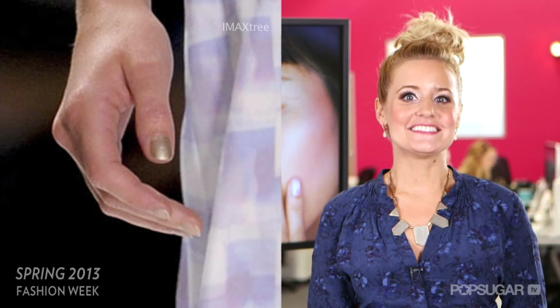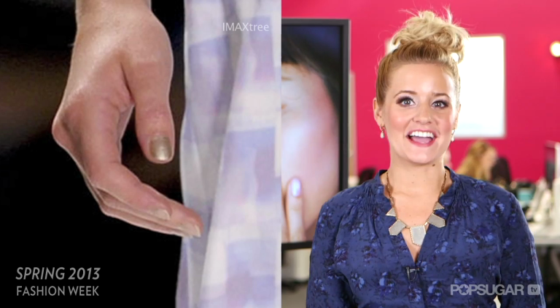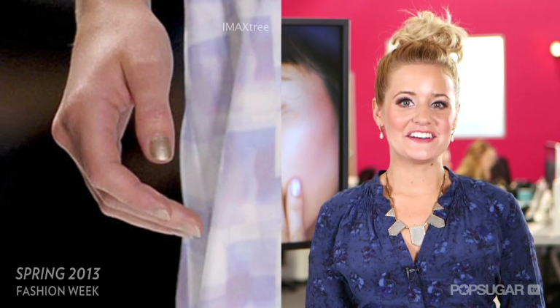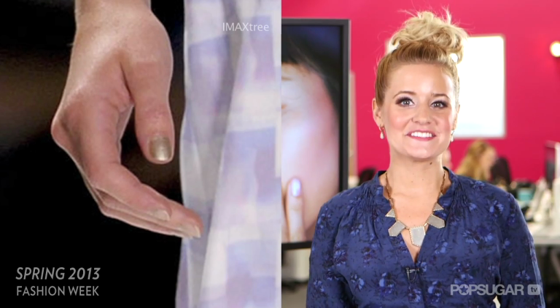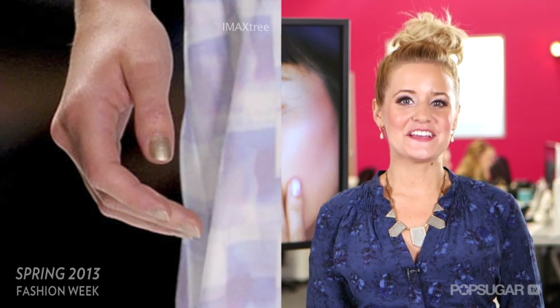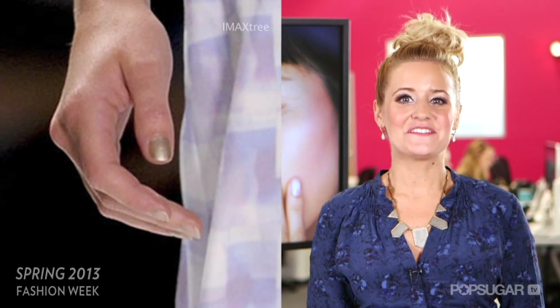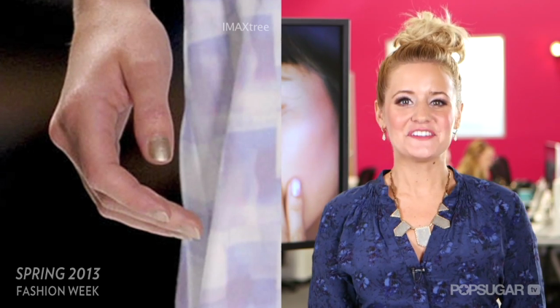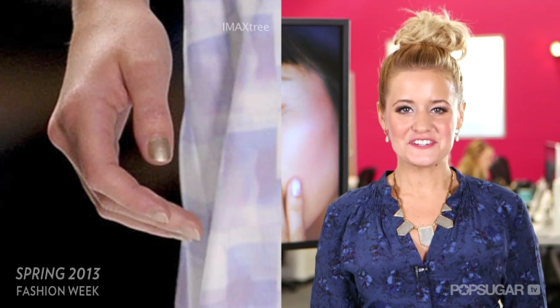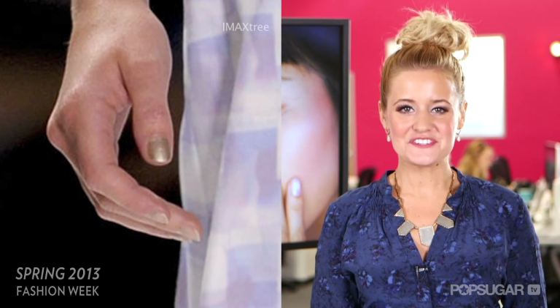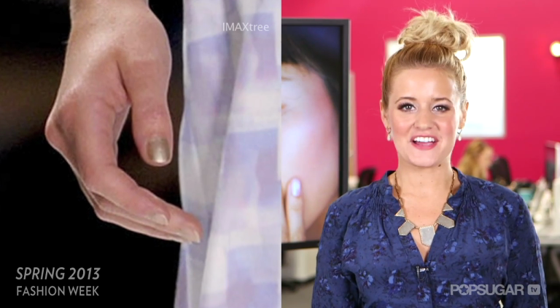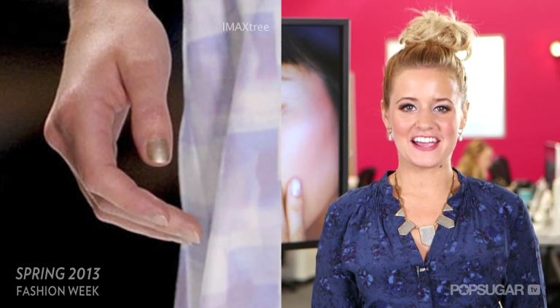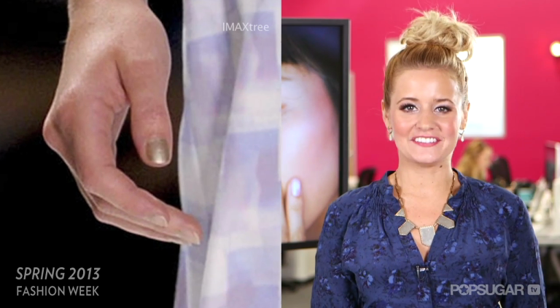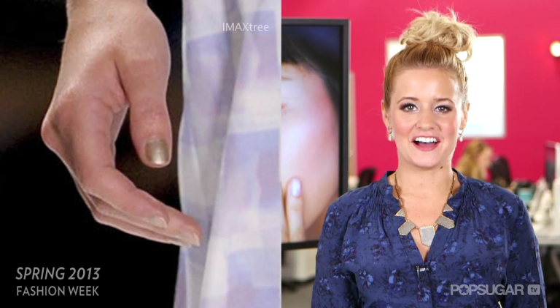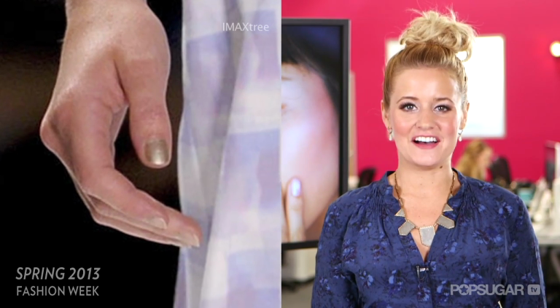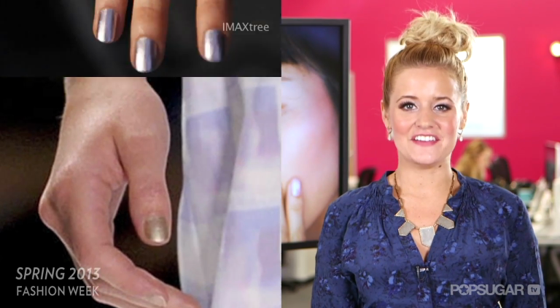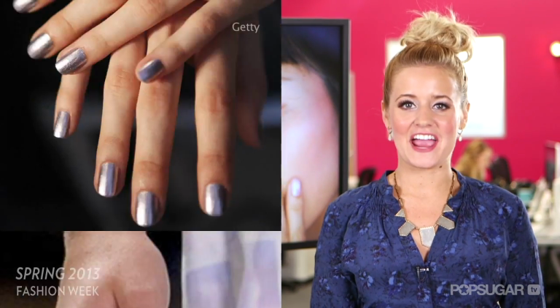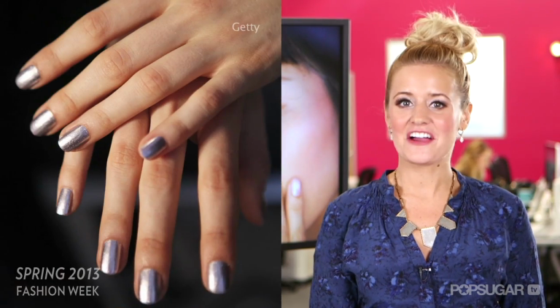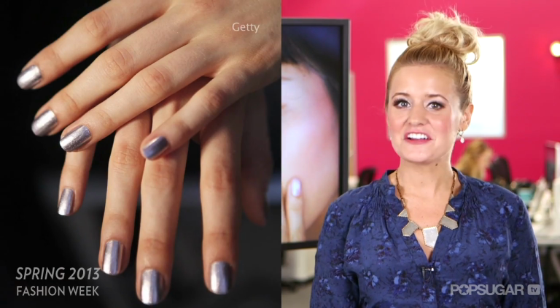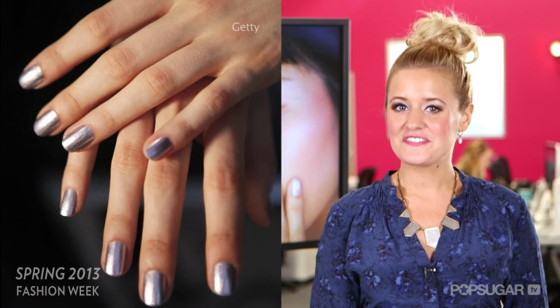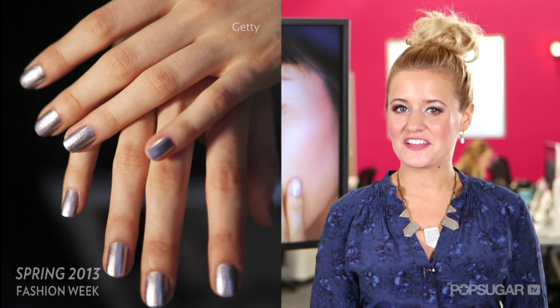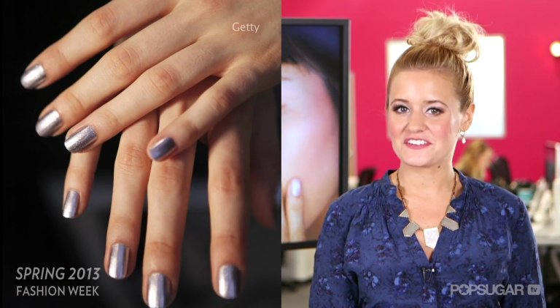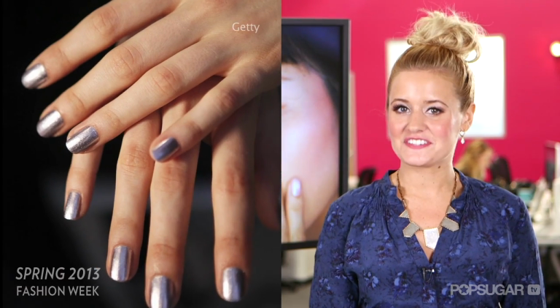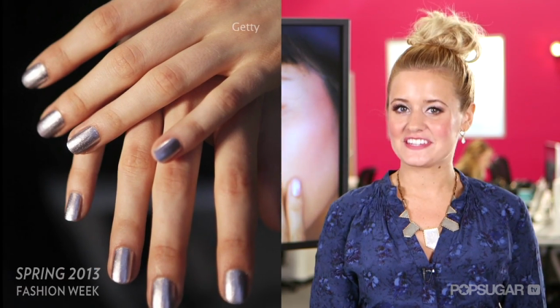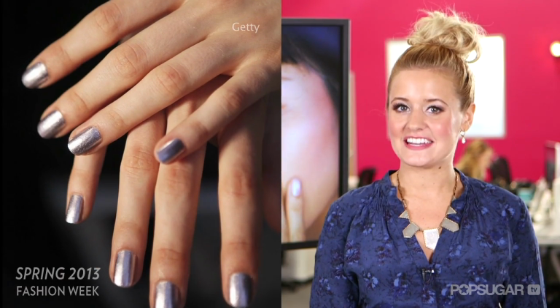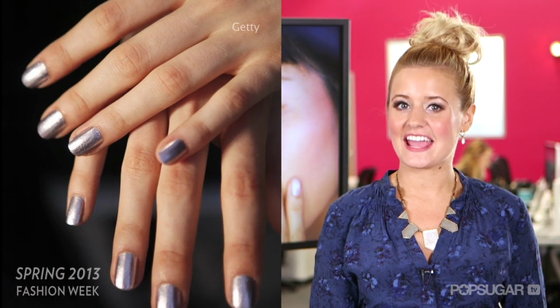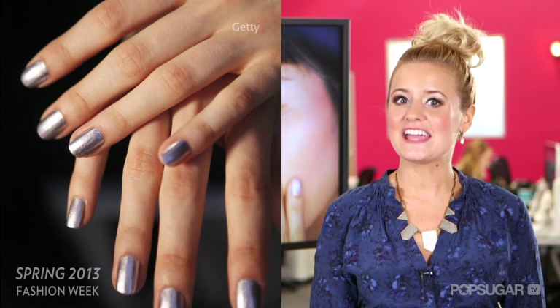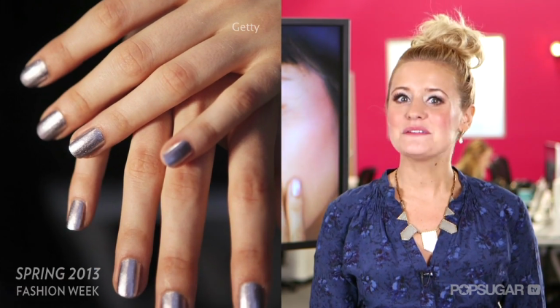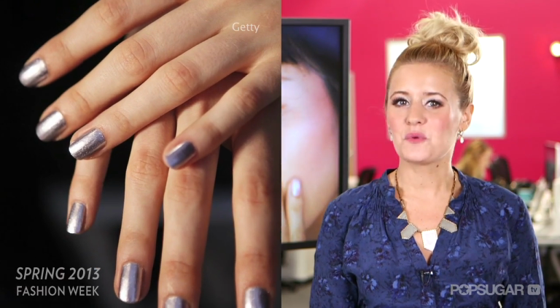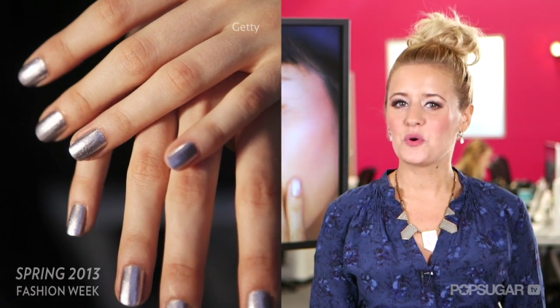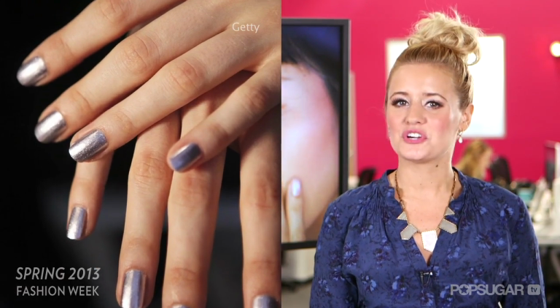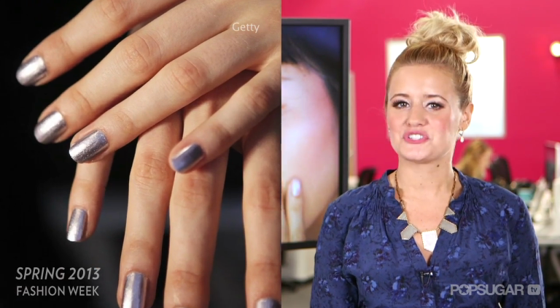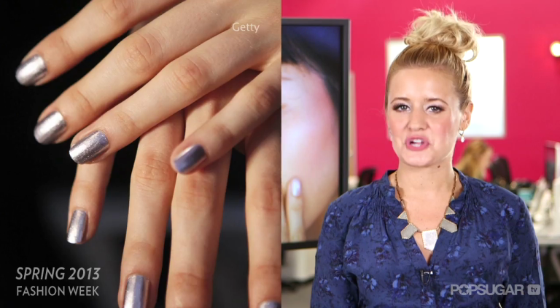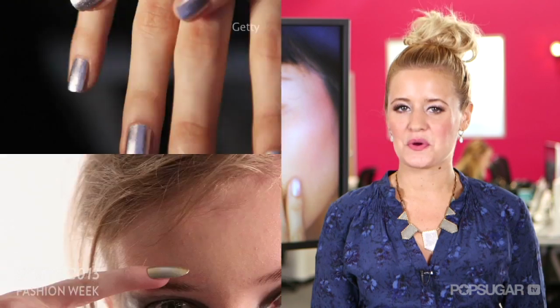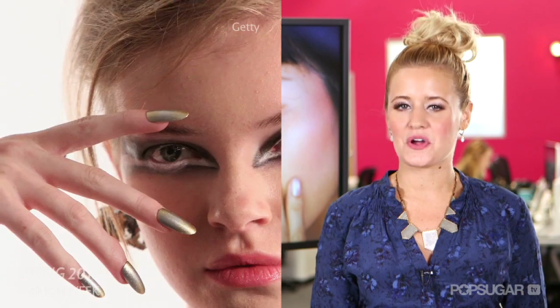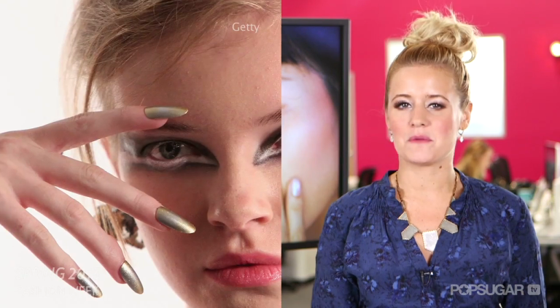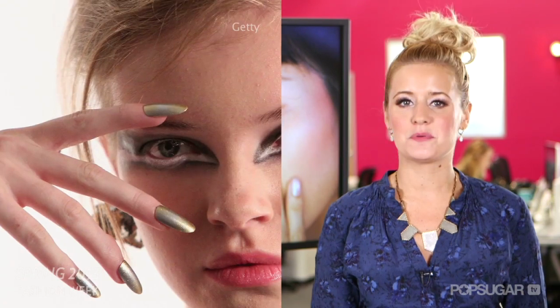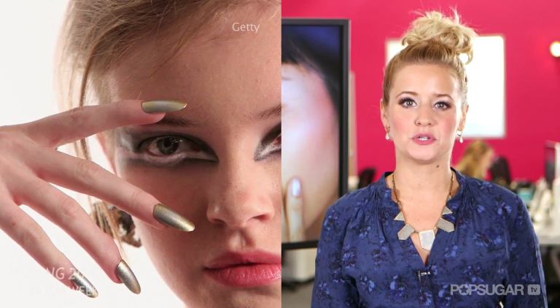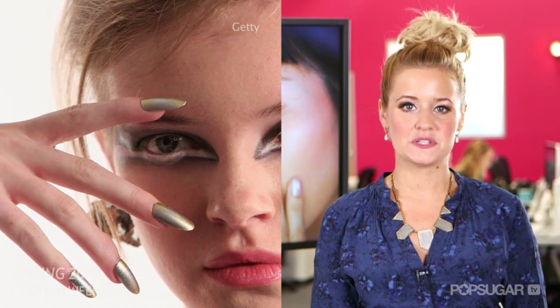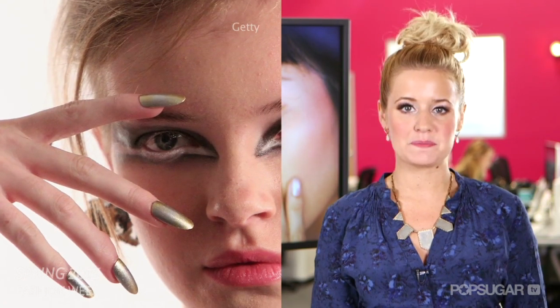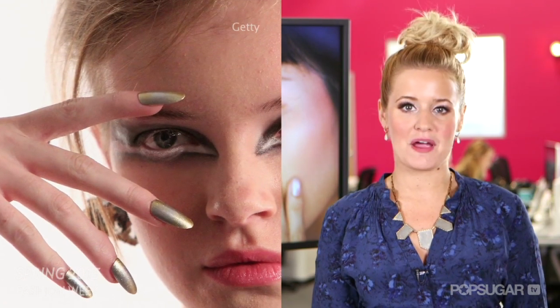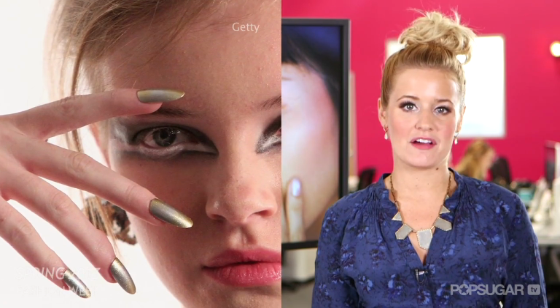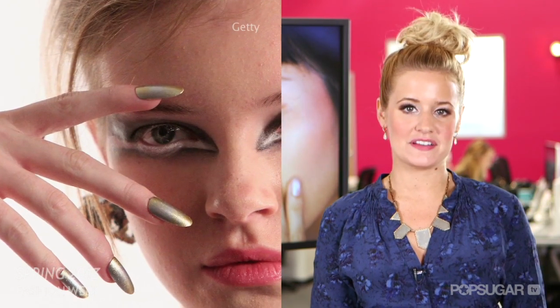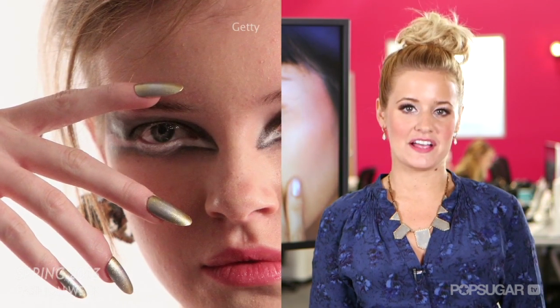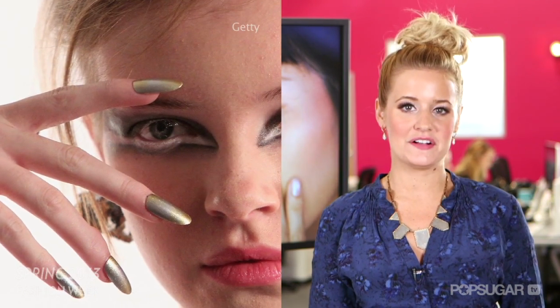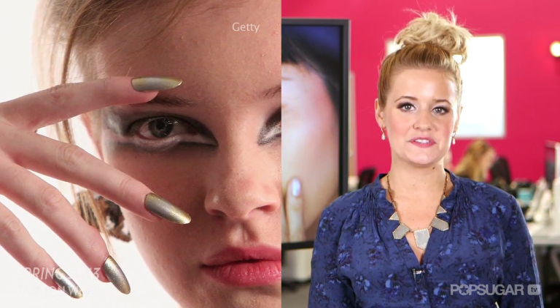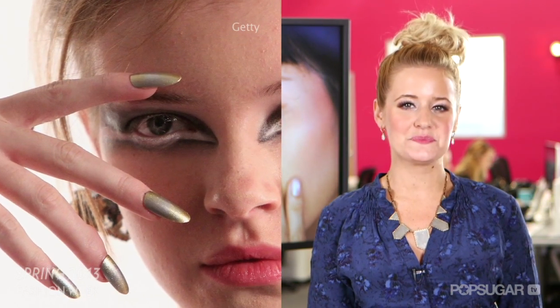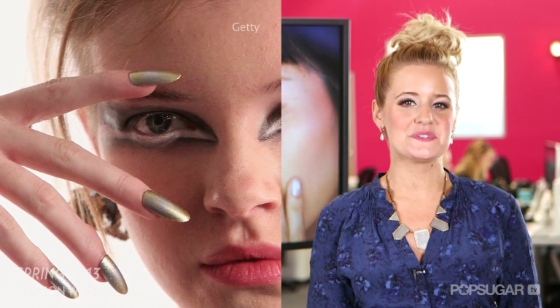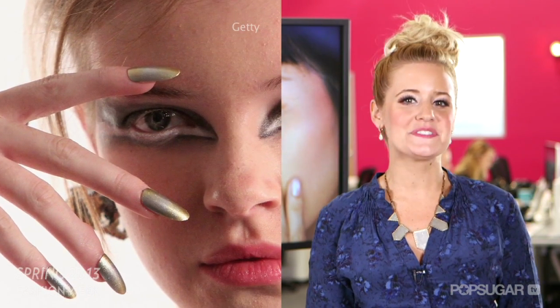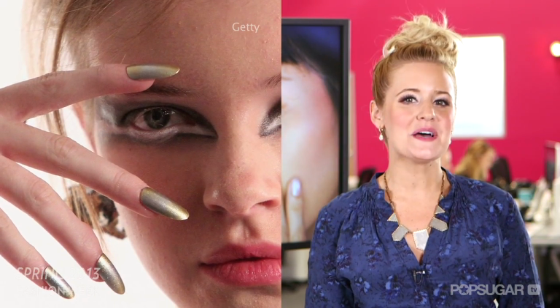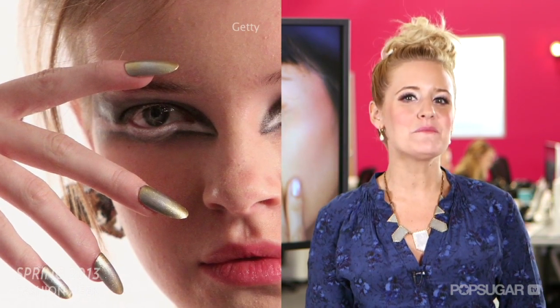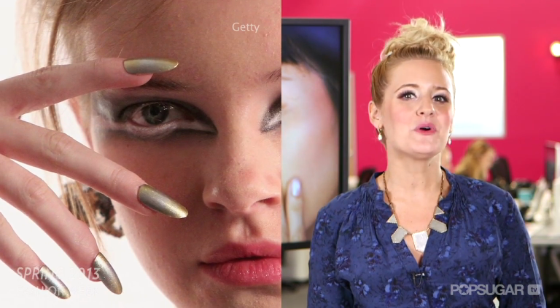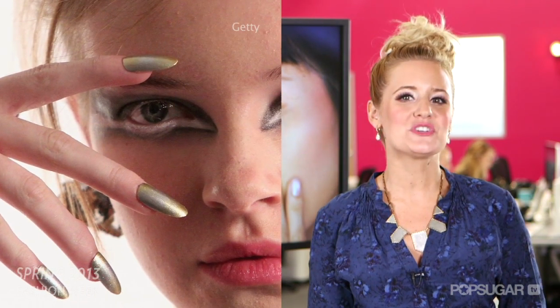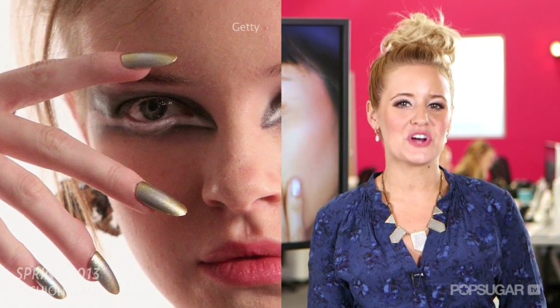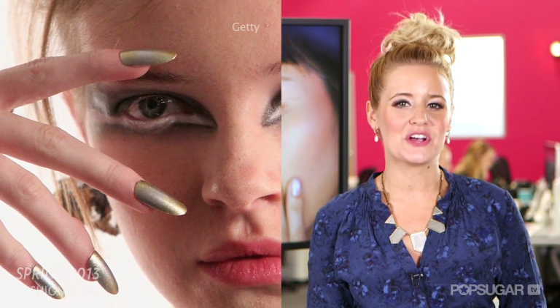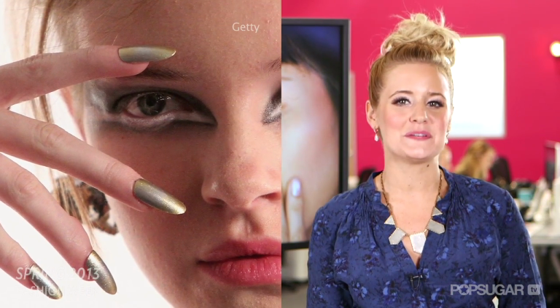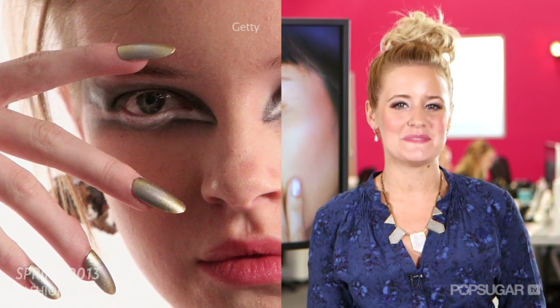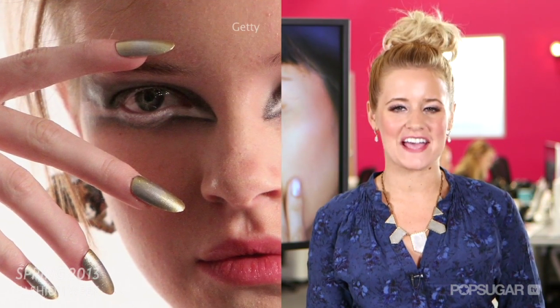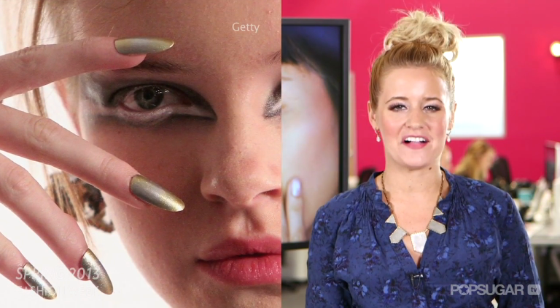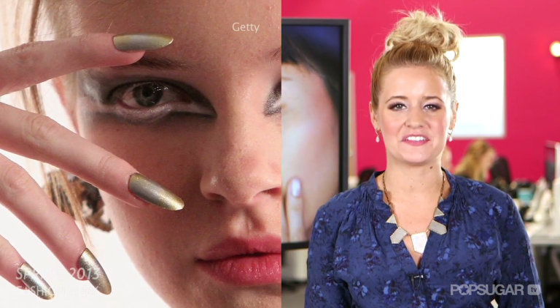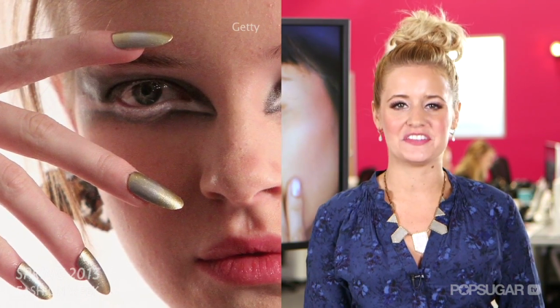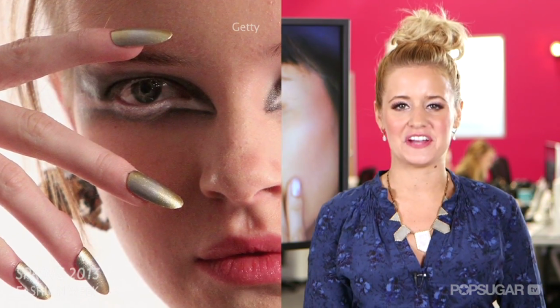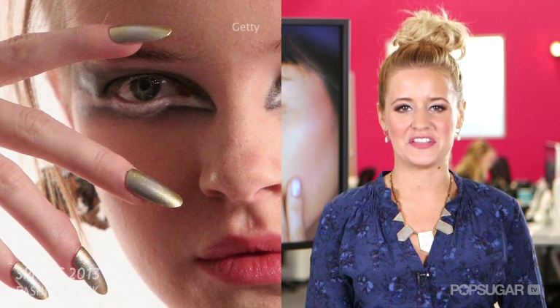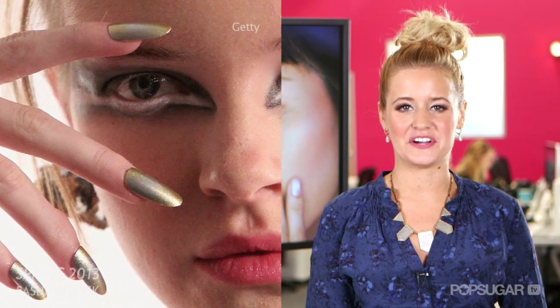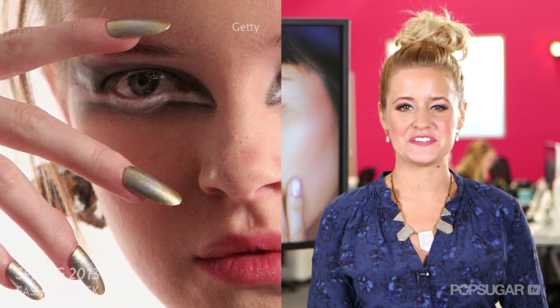Designers like Richard Chai Love, Erin Featherston, and more are showing off pearl-inspired nails, with some more dark and metallic than others.